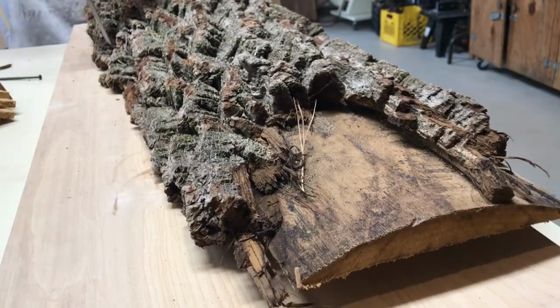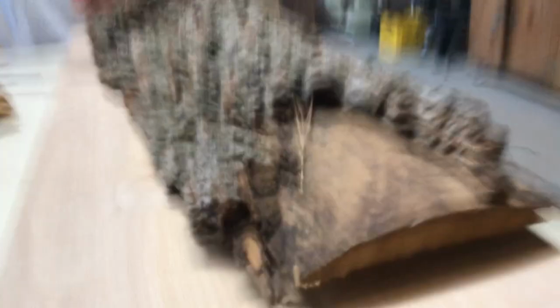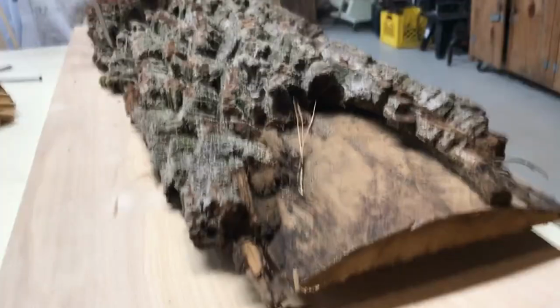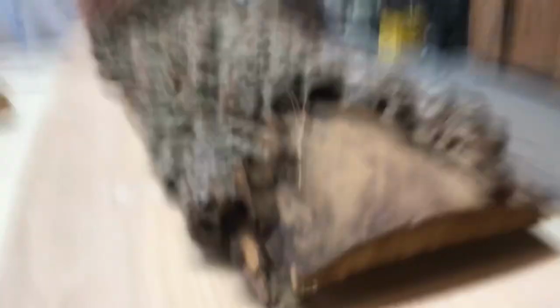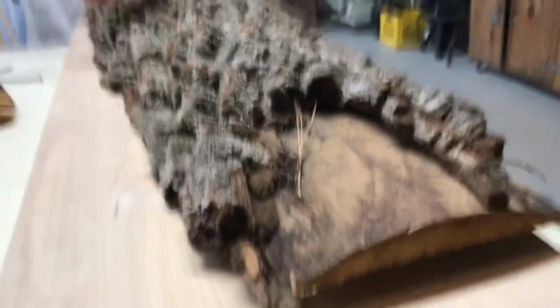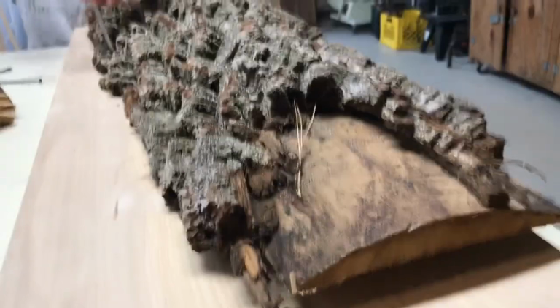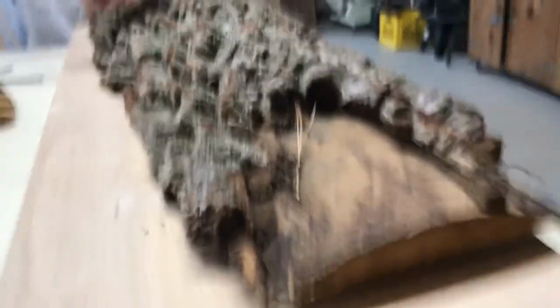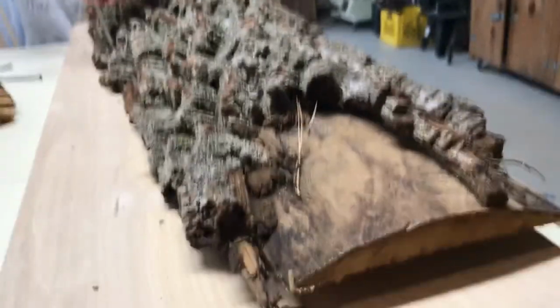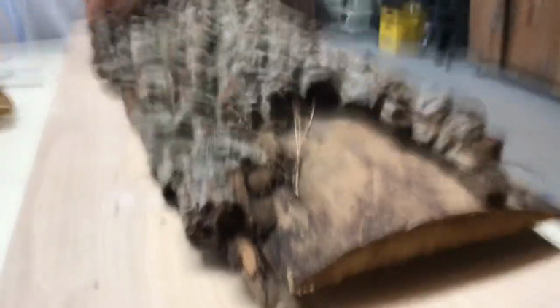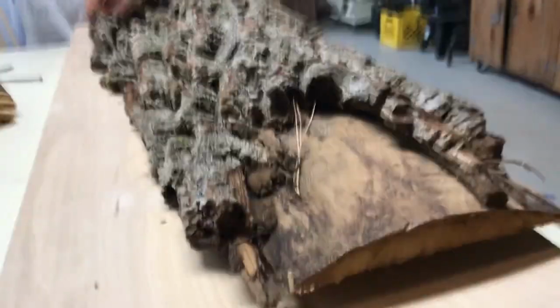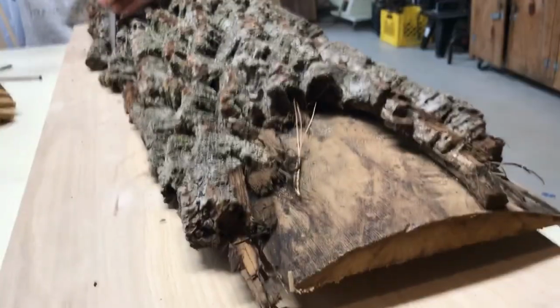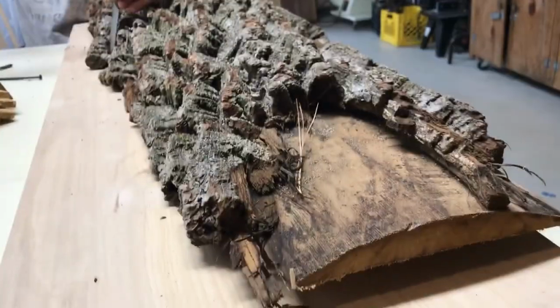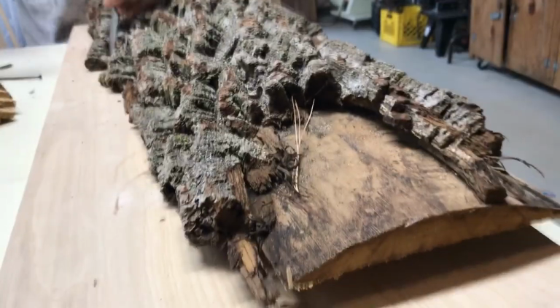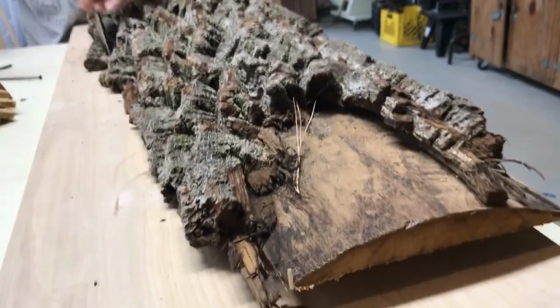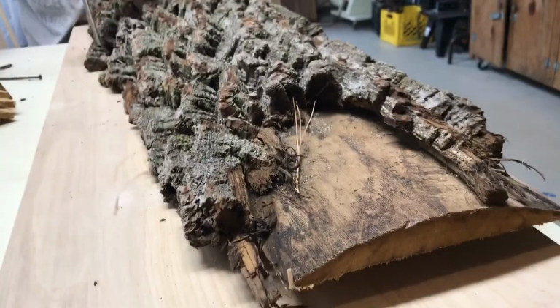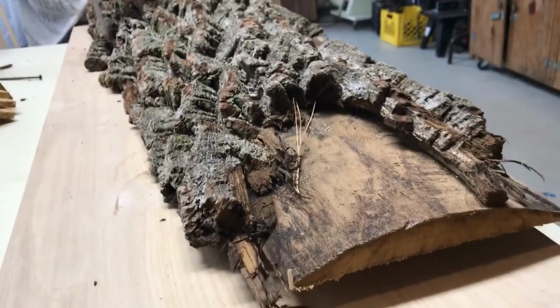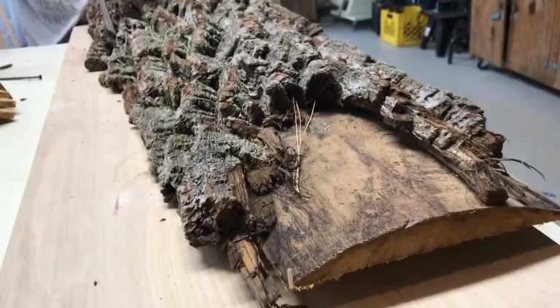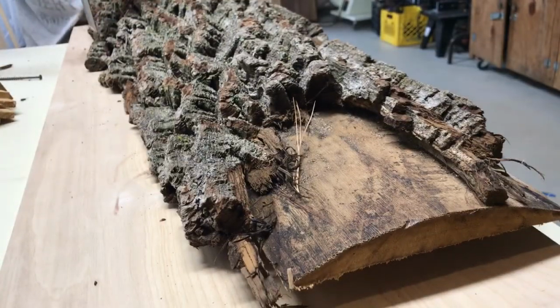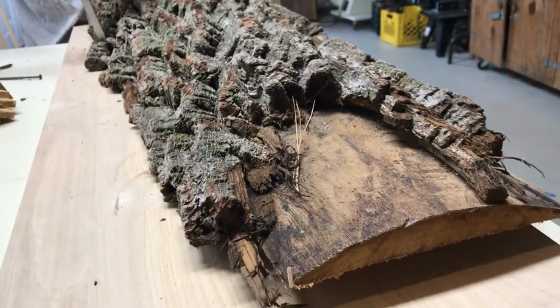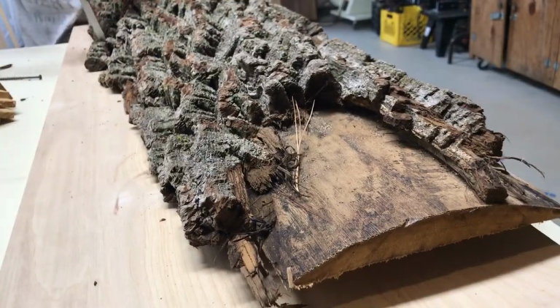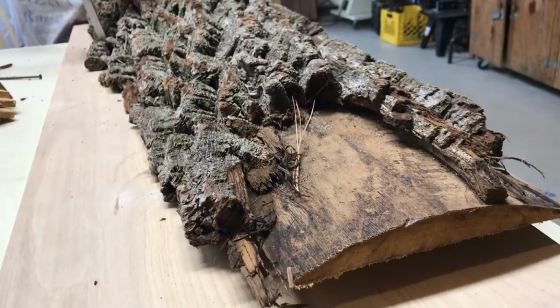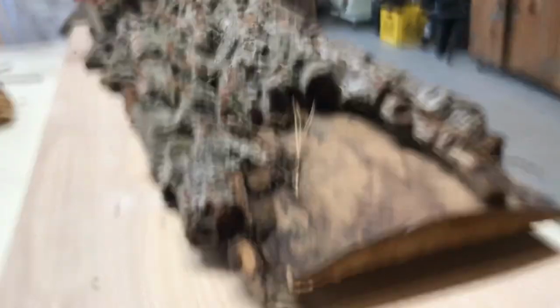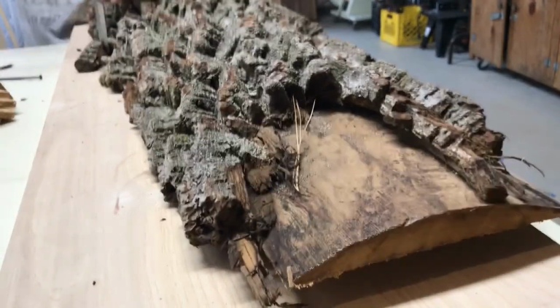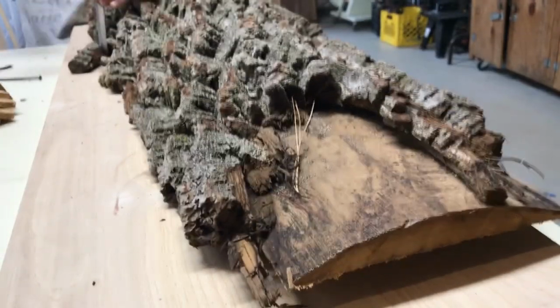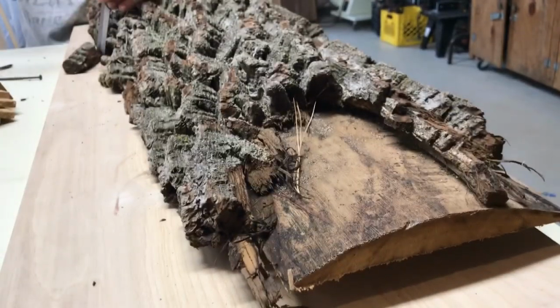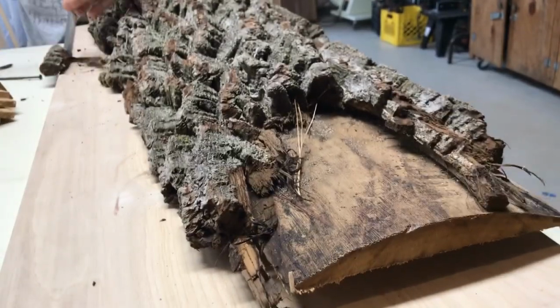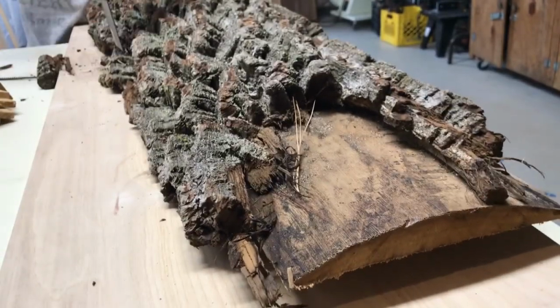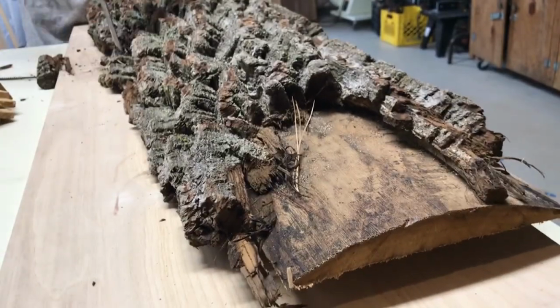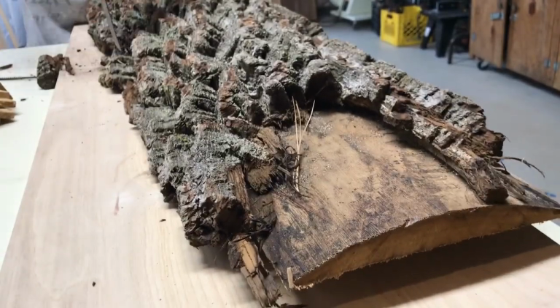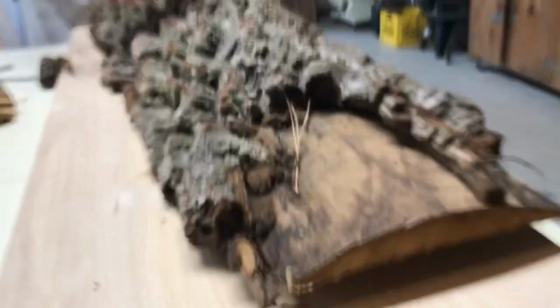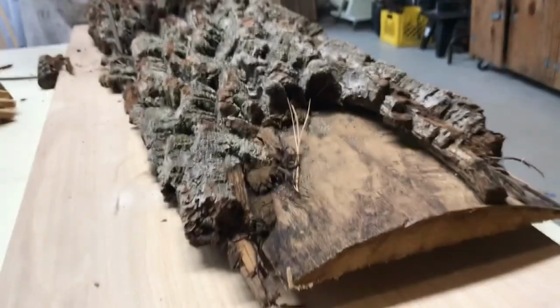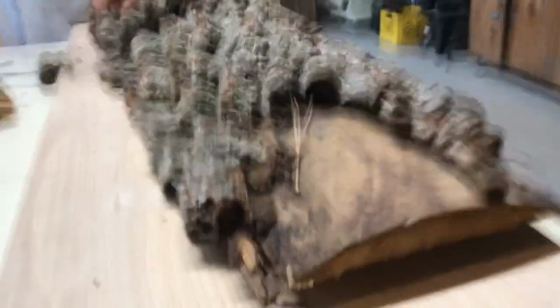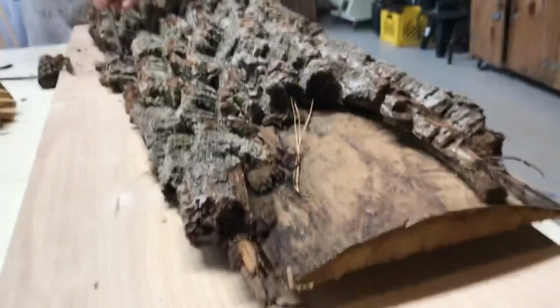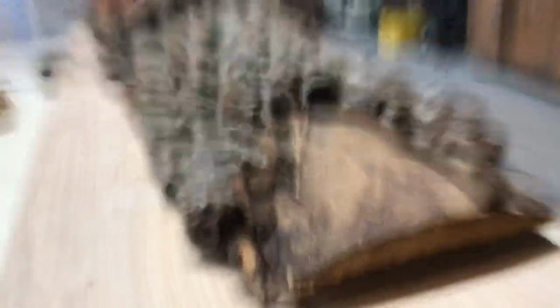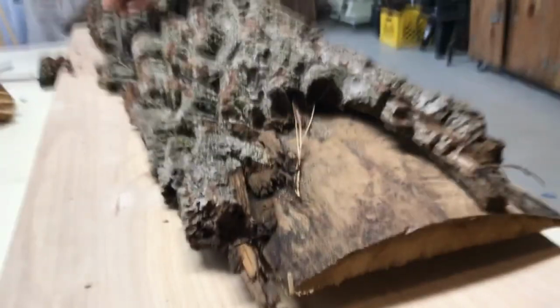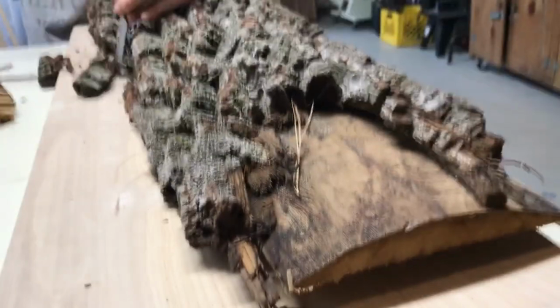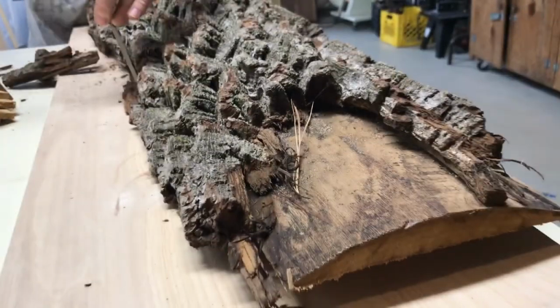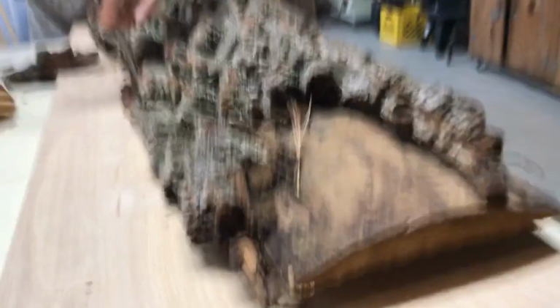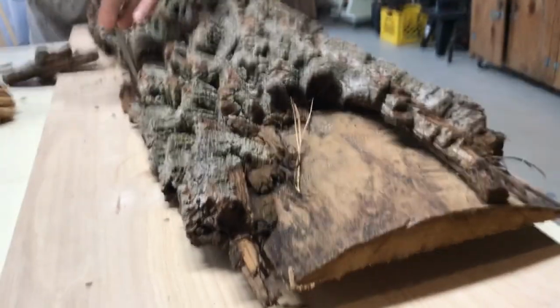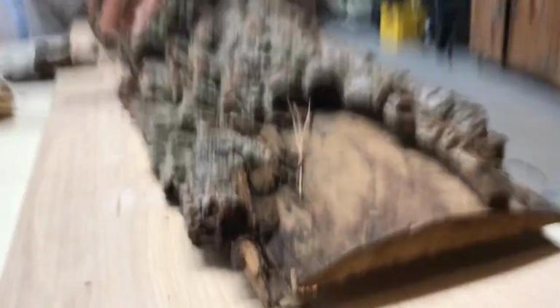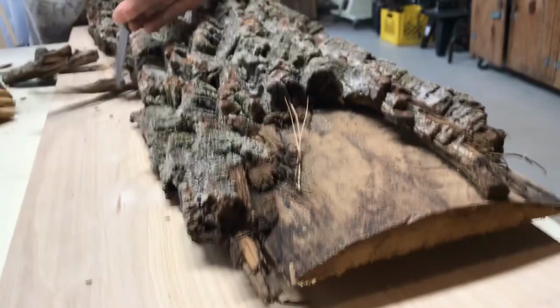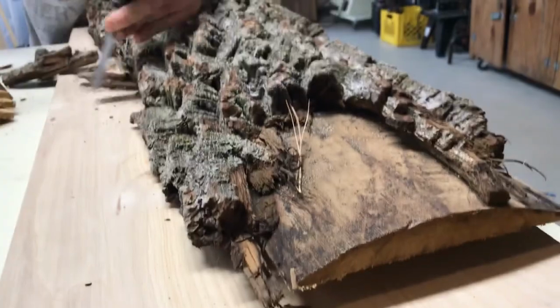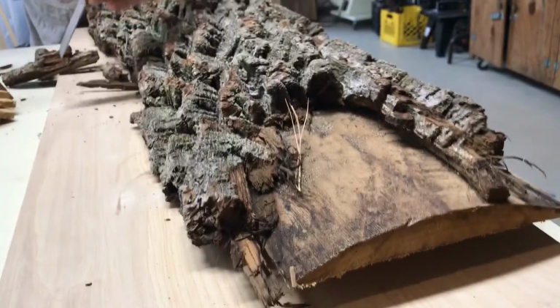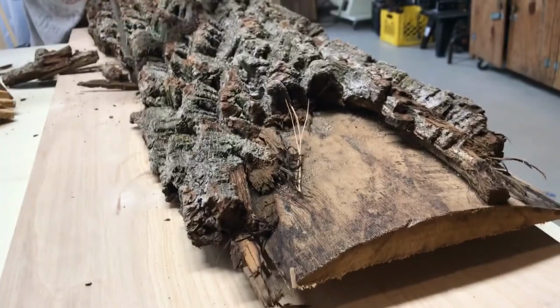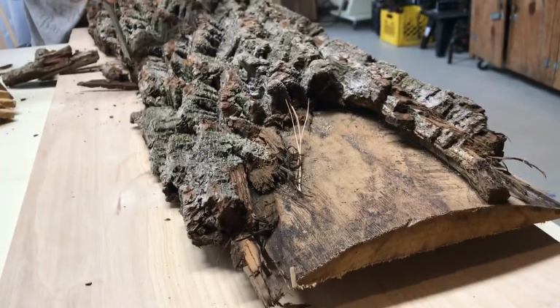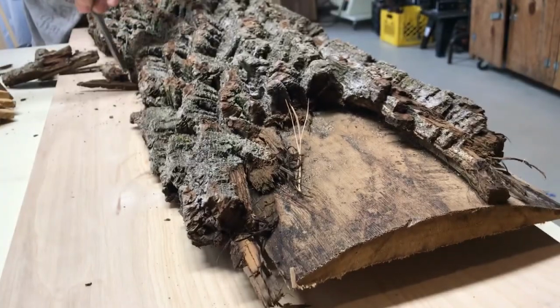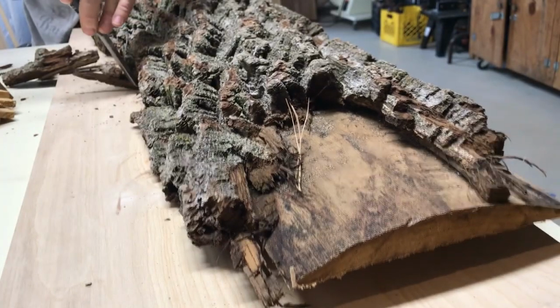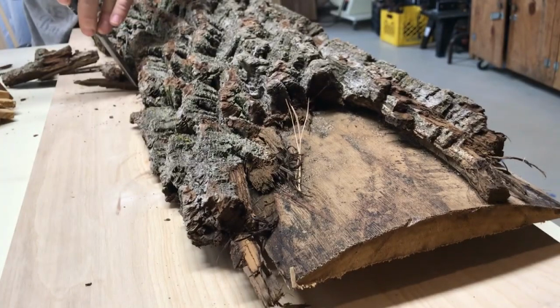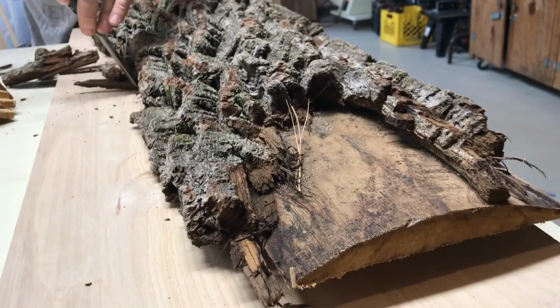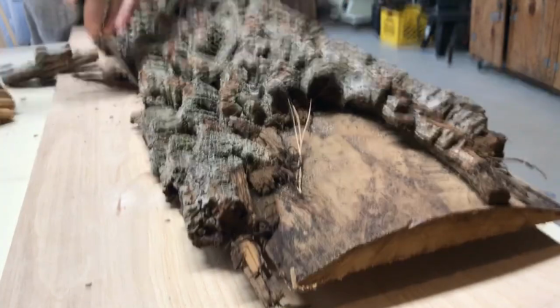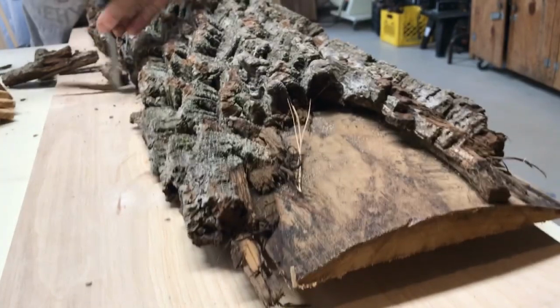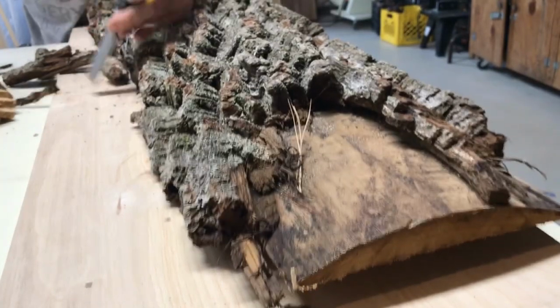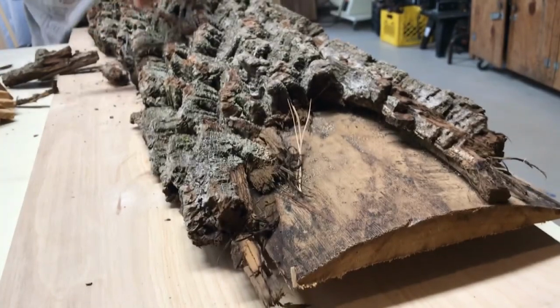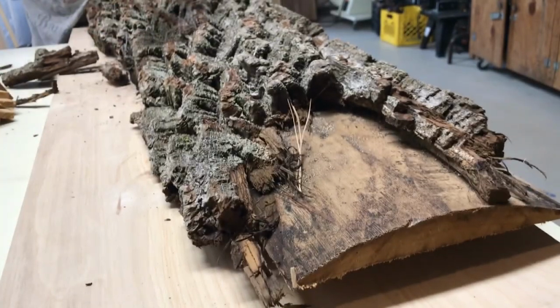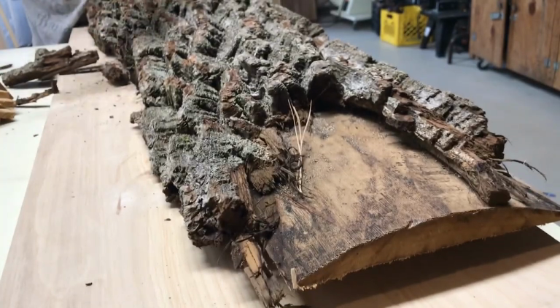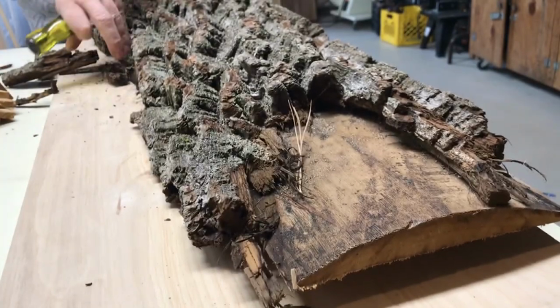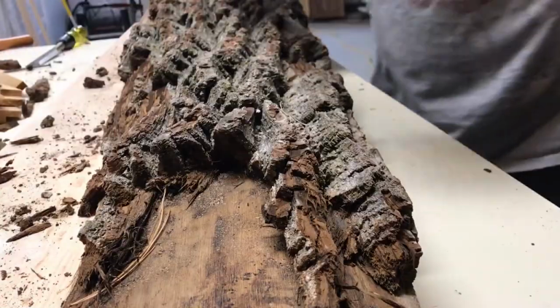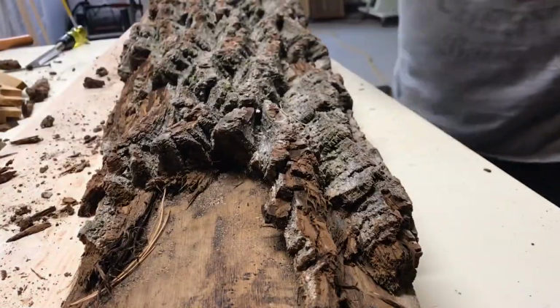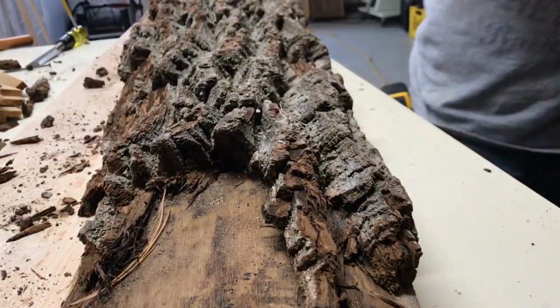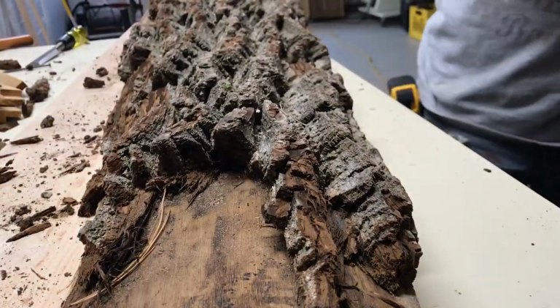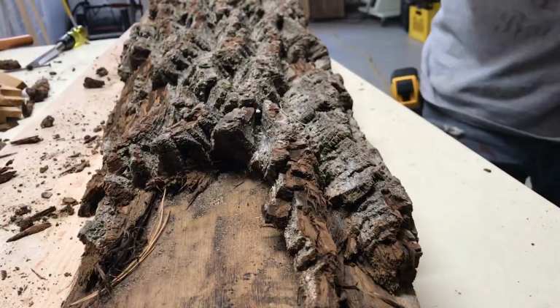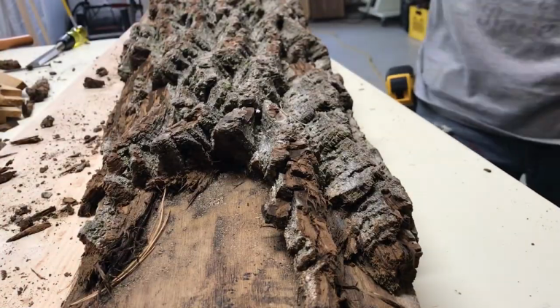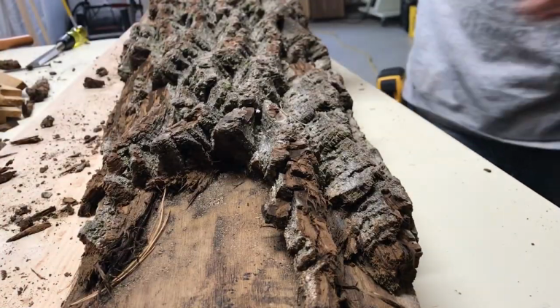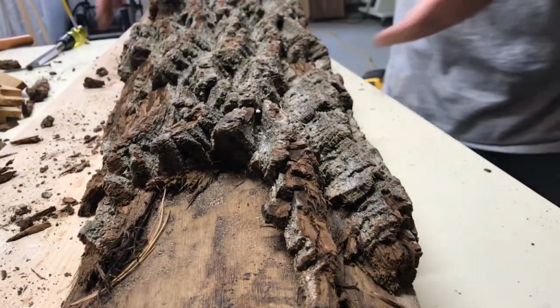I started off by removing the bark off the logs with a chiseling hammer so that I can start milling it down to size. As you can see, there was a lot of chiseling.